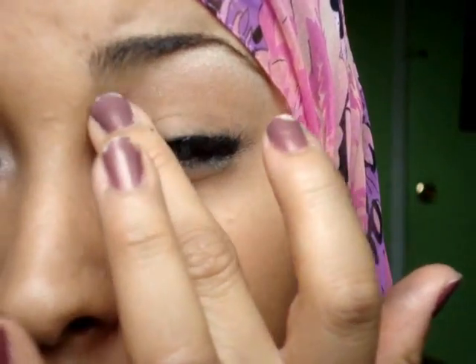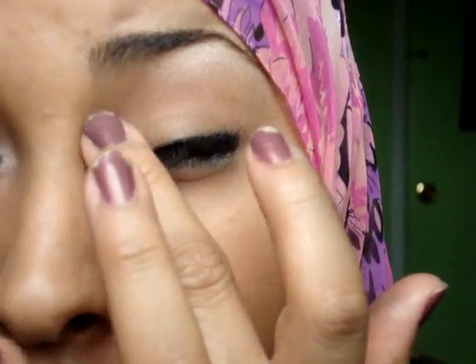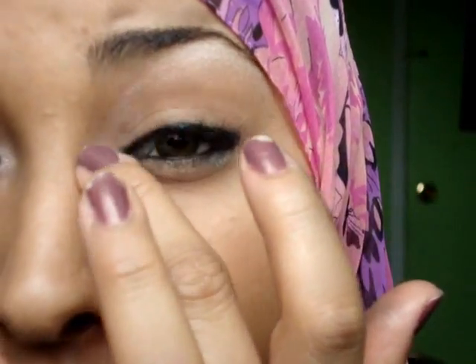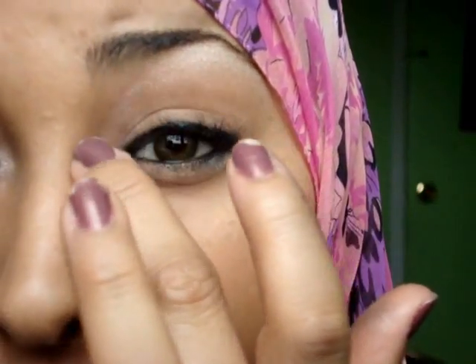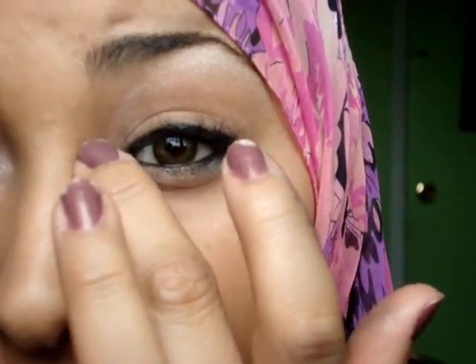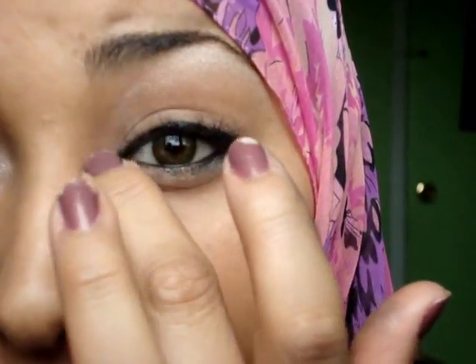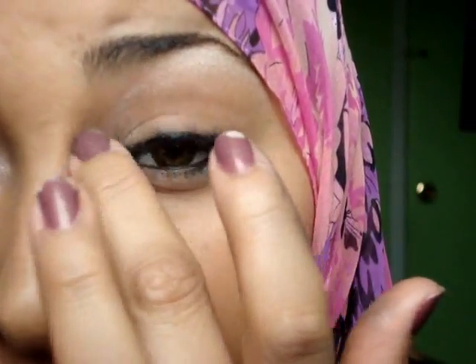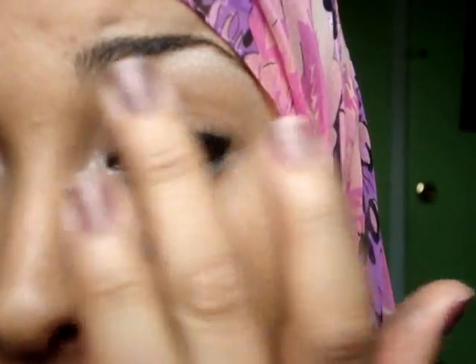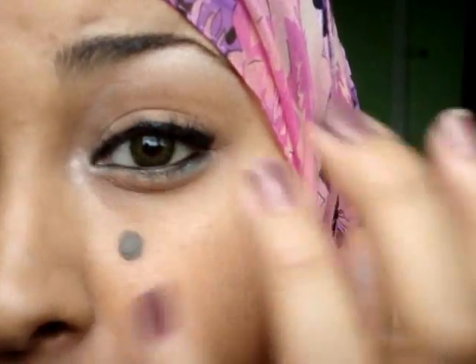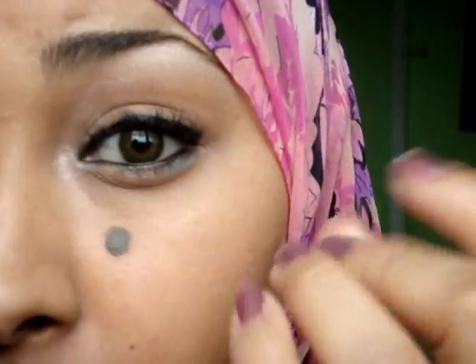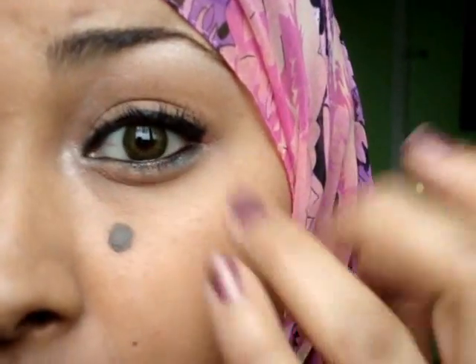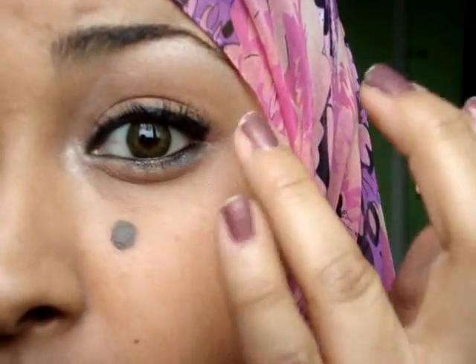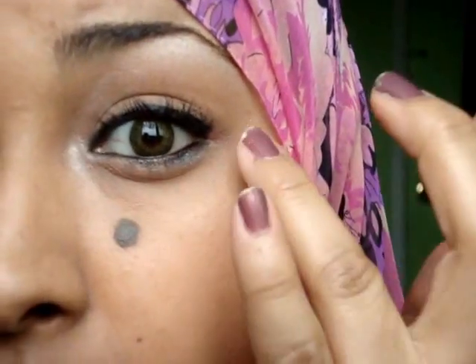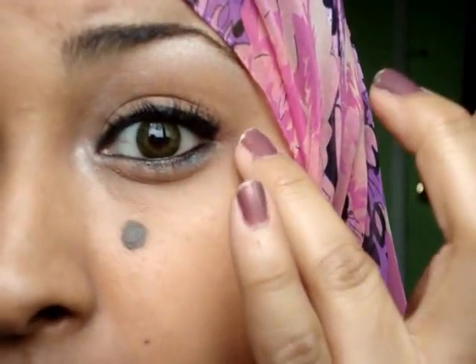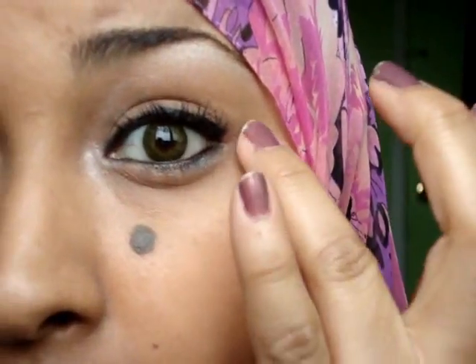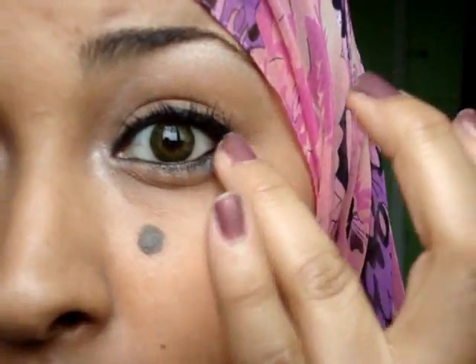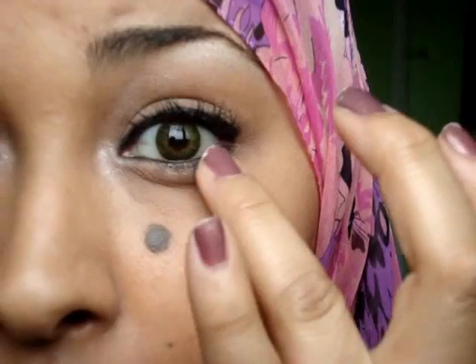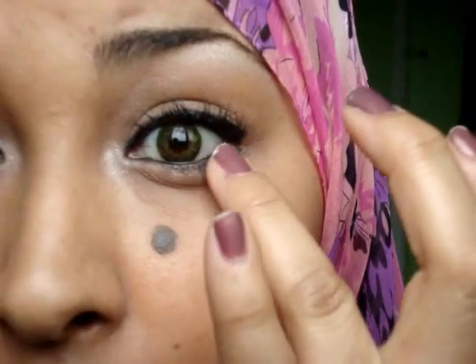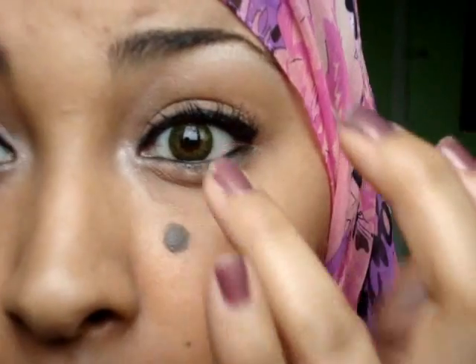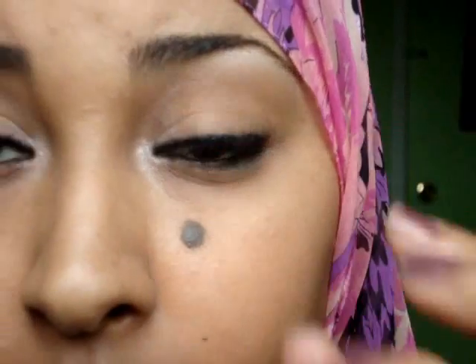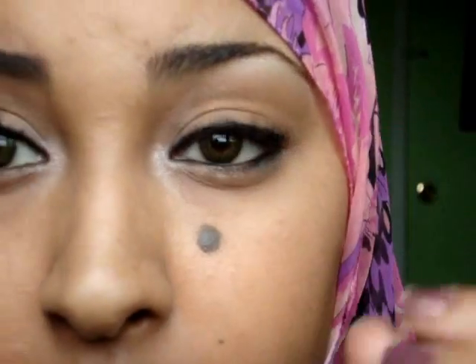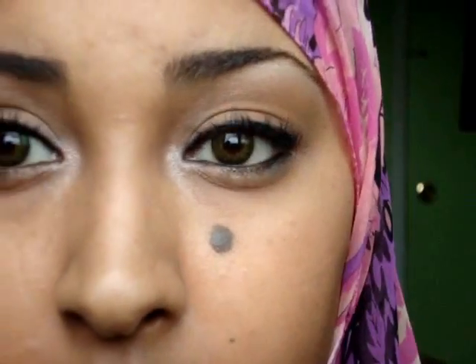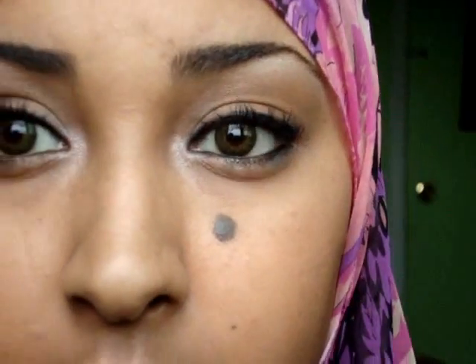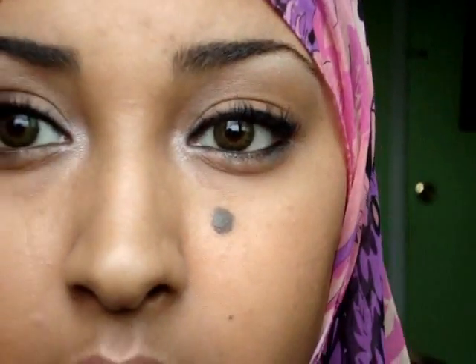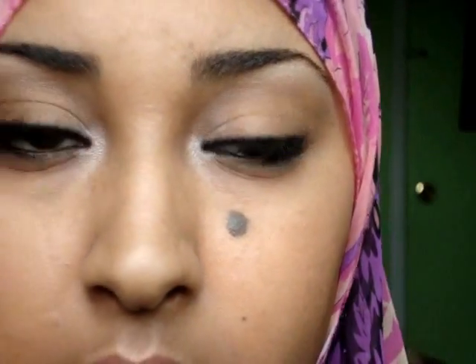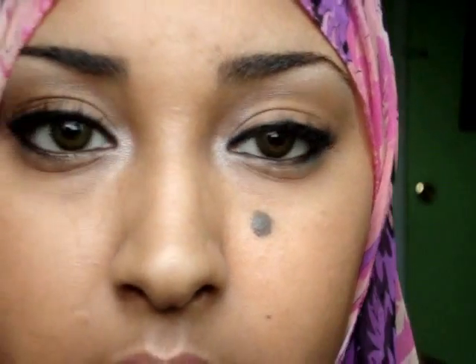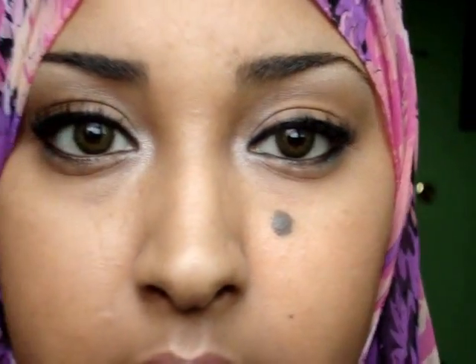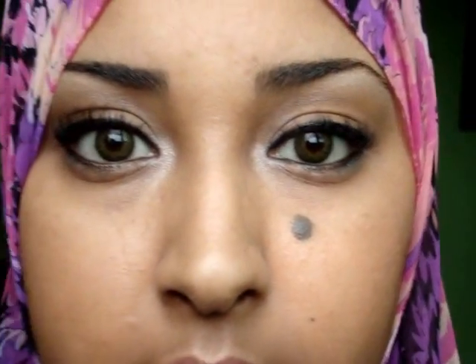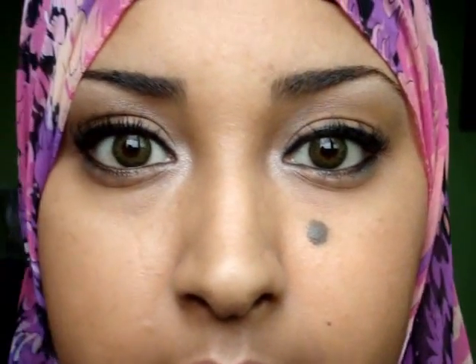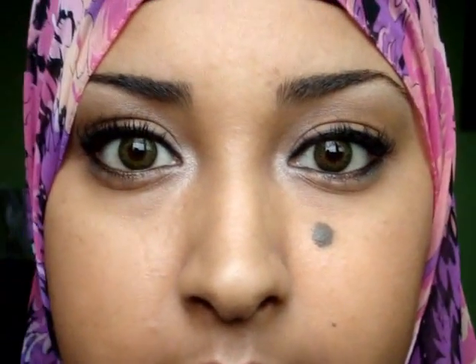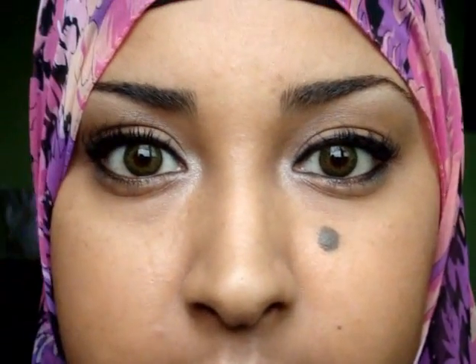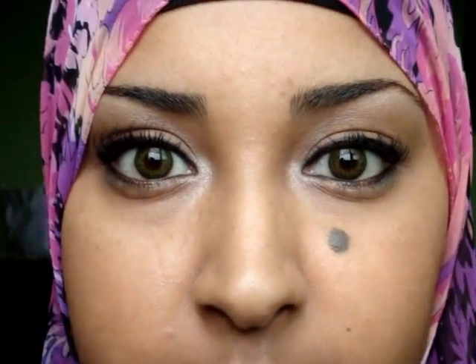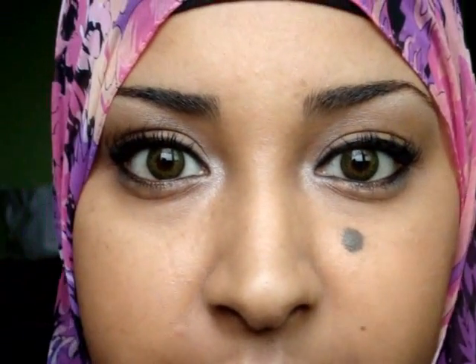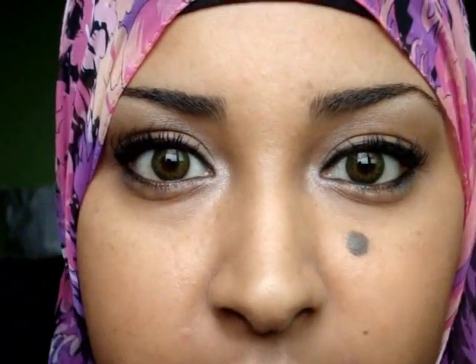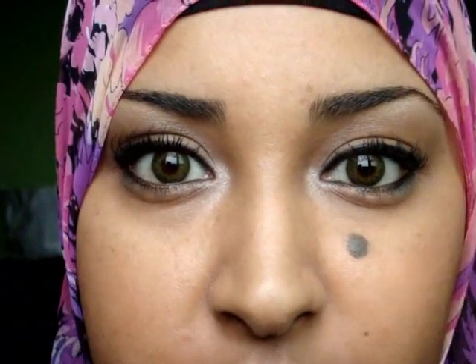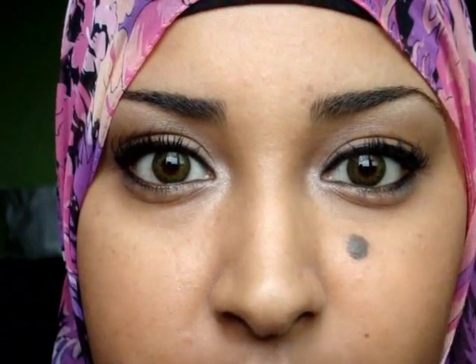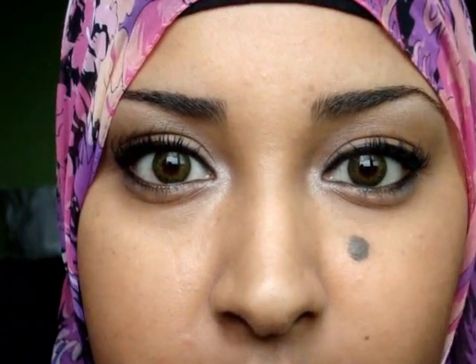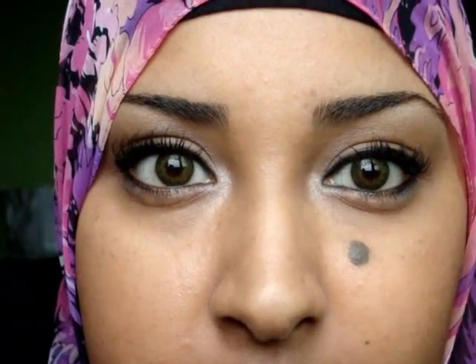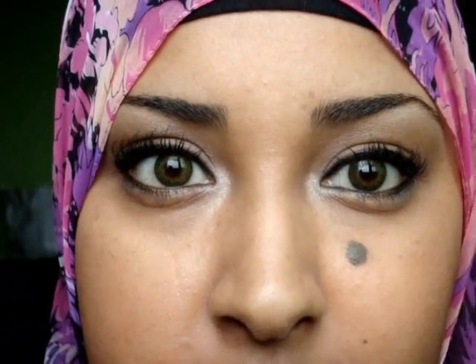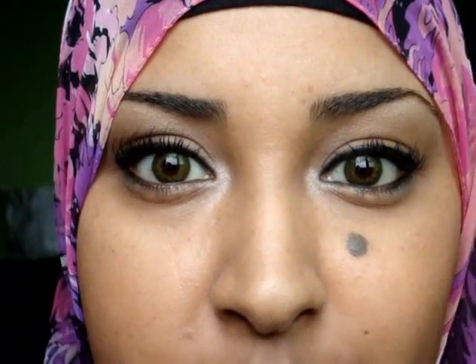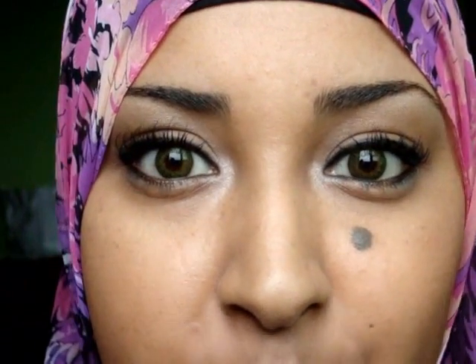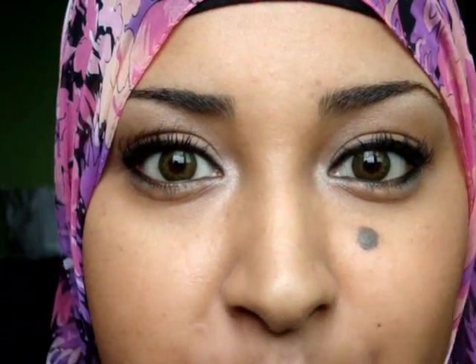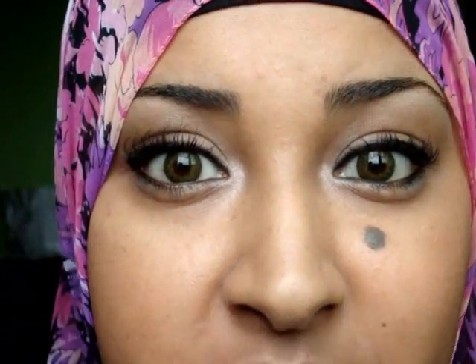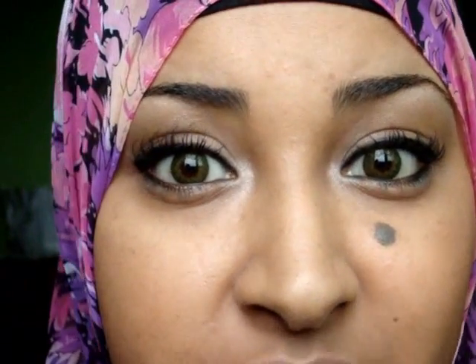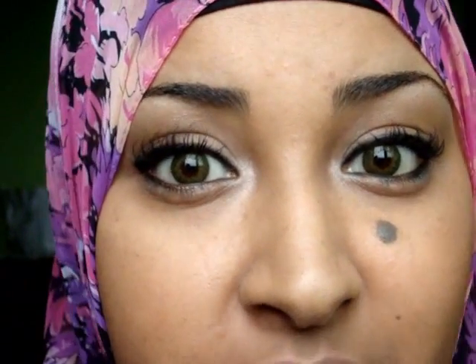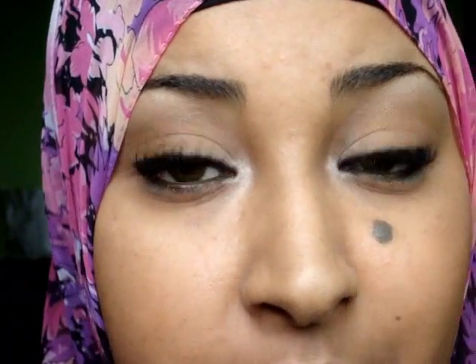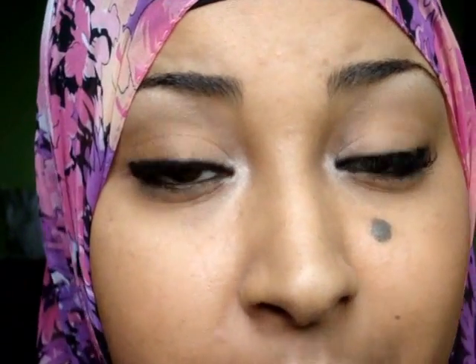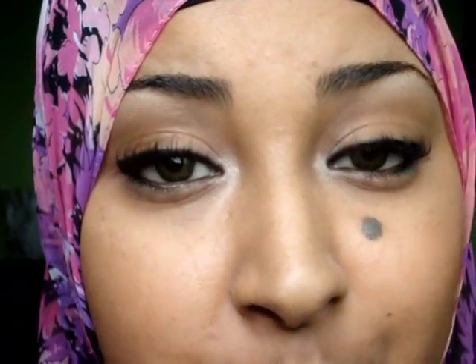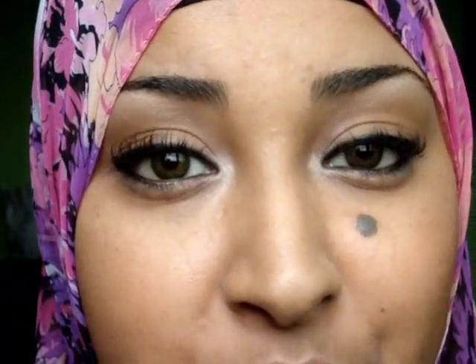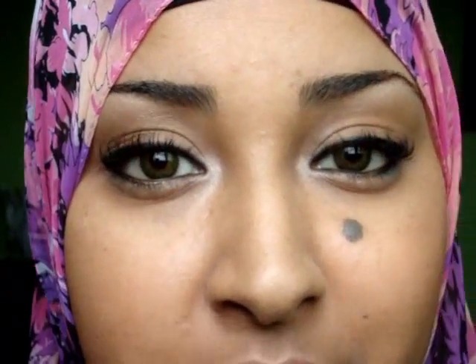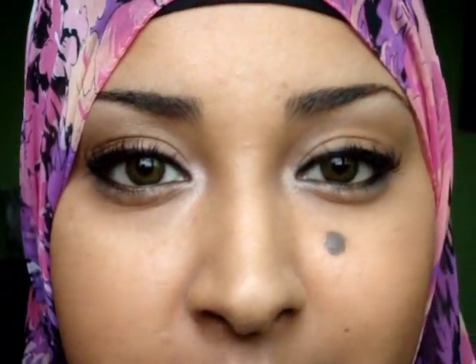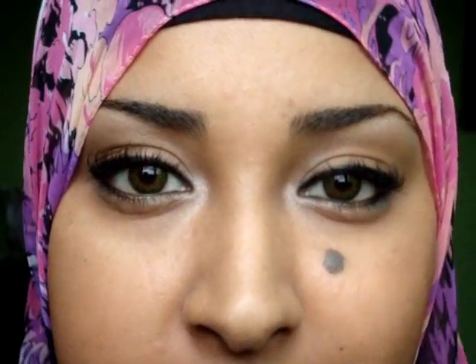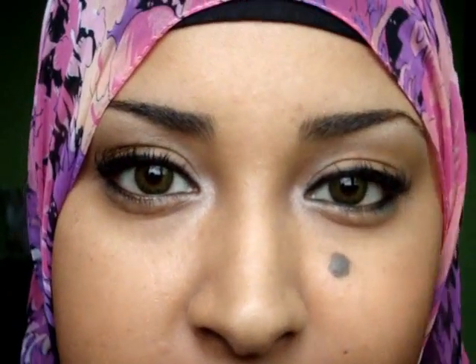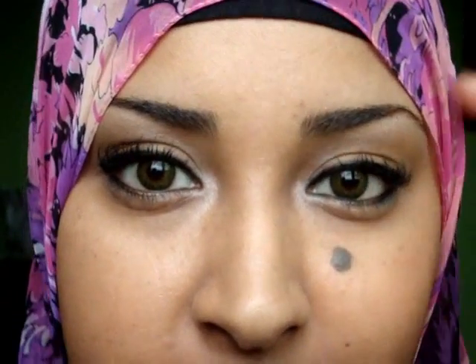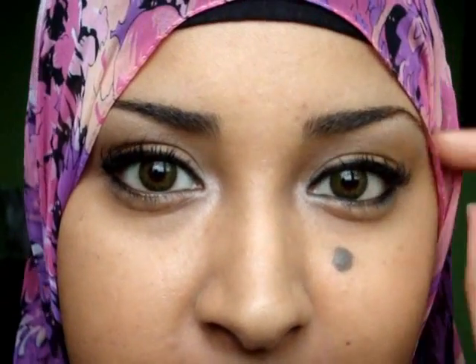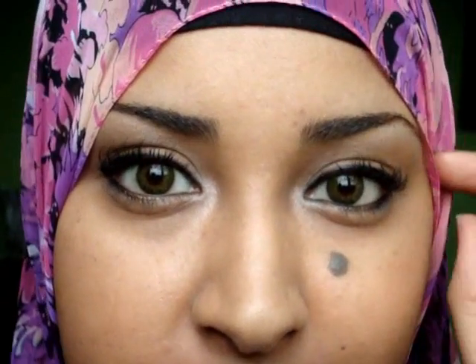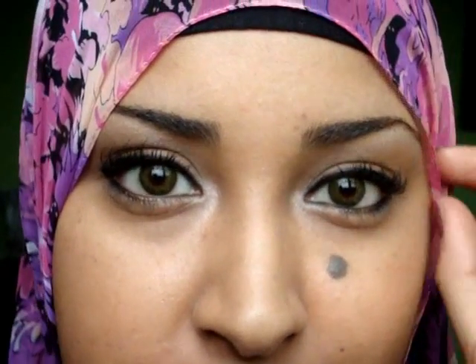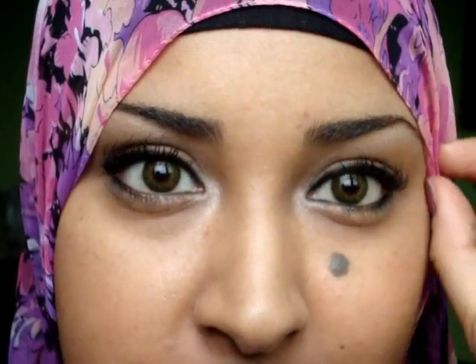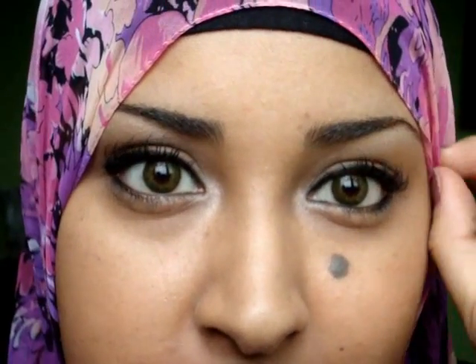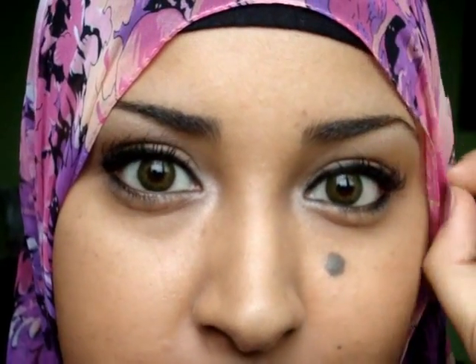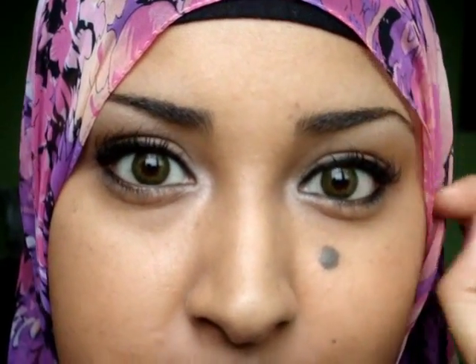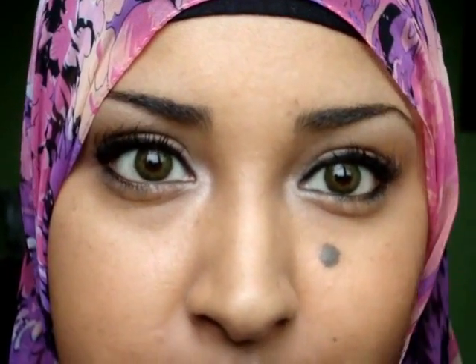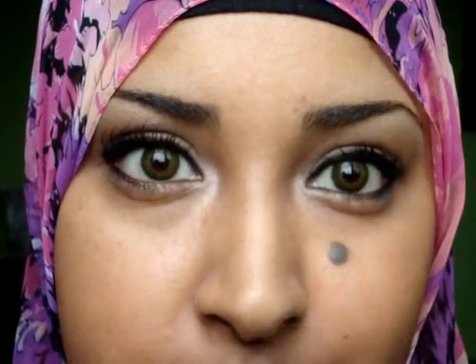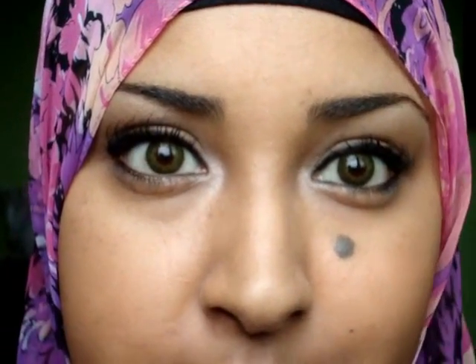And I'm going to take my finger and smudge it out. There we go — and that is my finished look. Hope this video helped you guys, and I will see you soon.